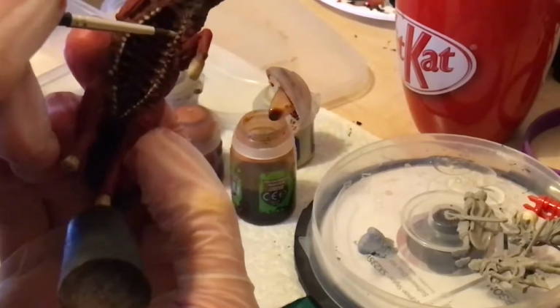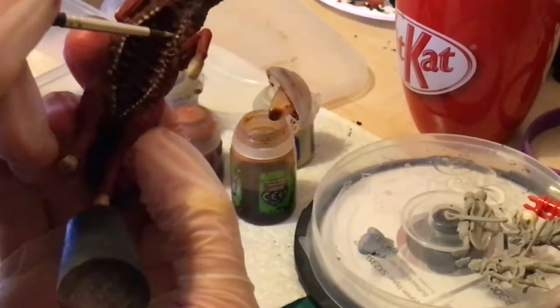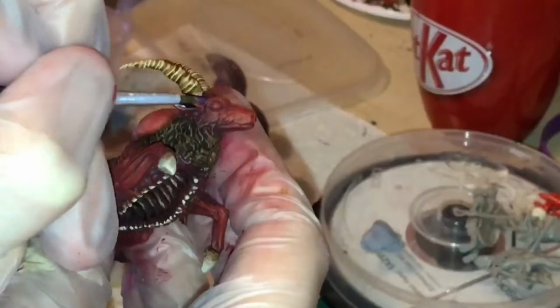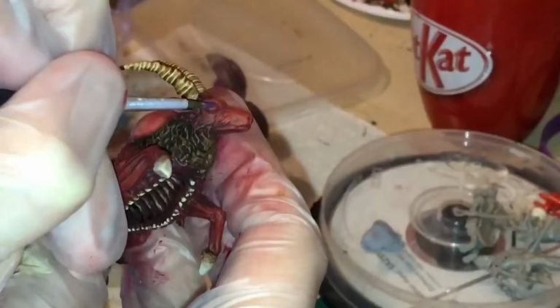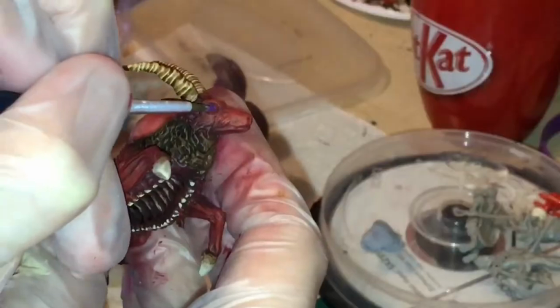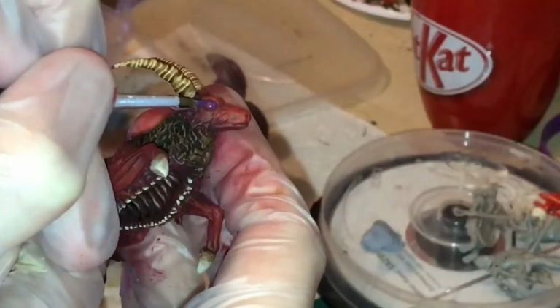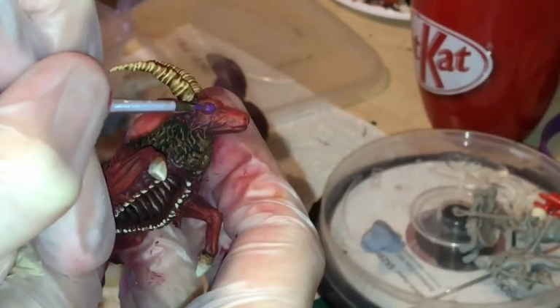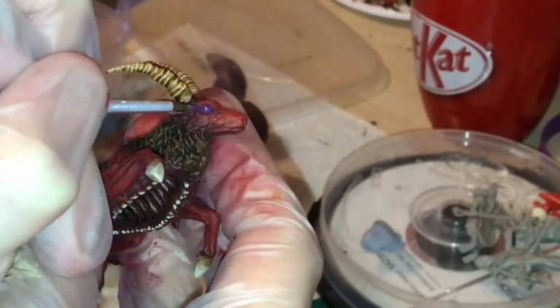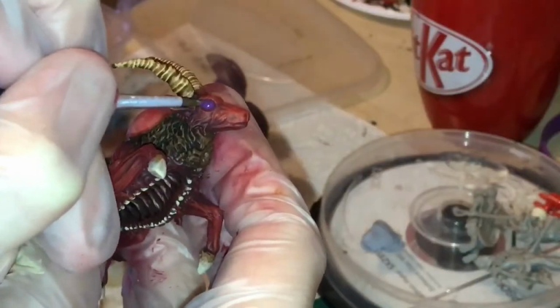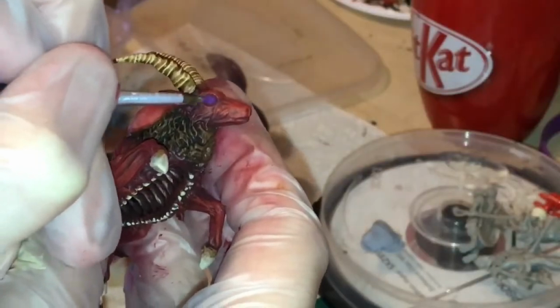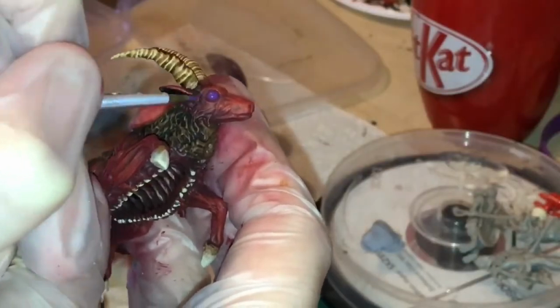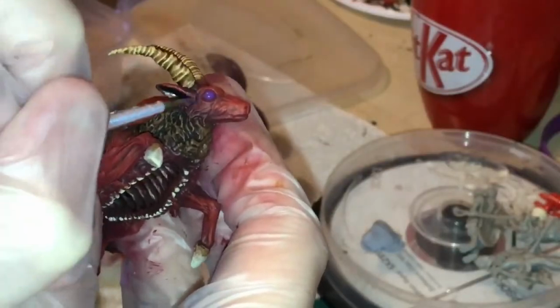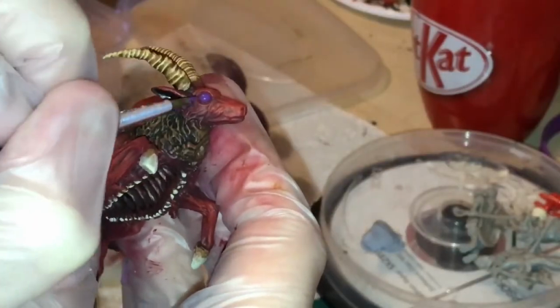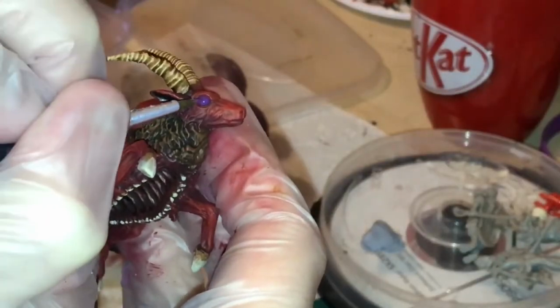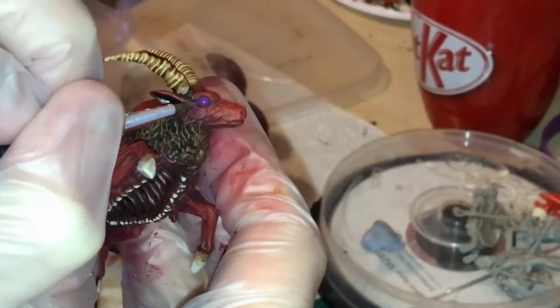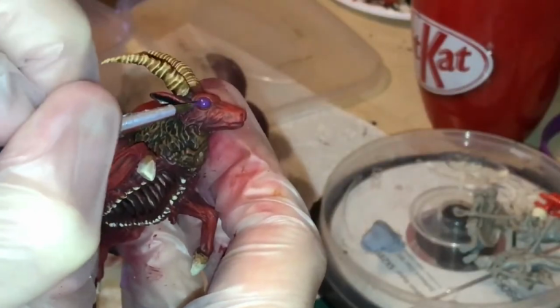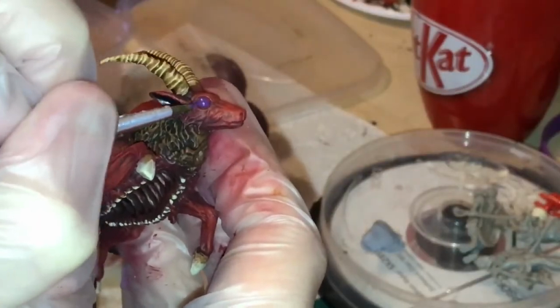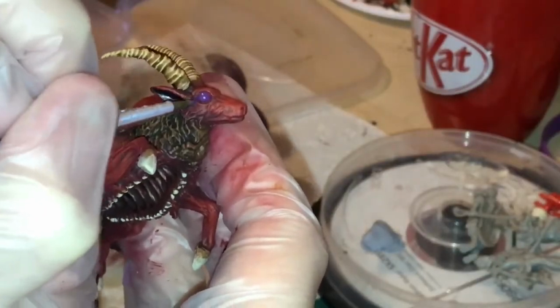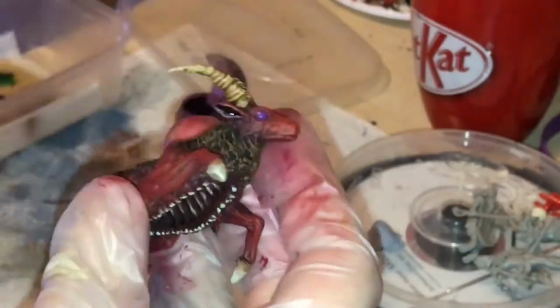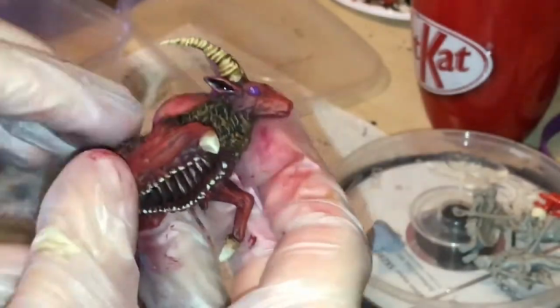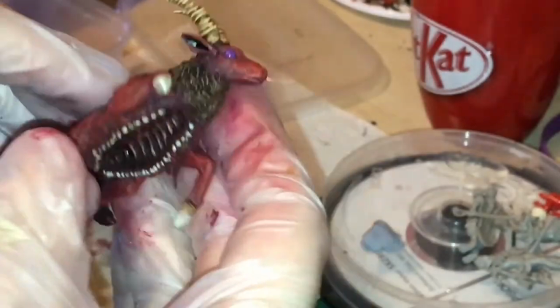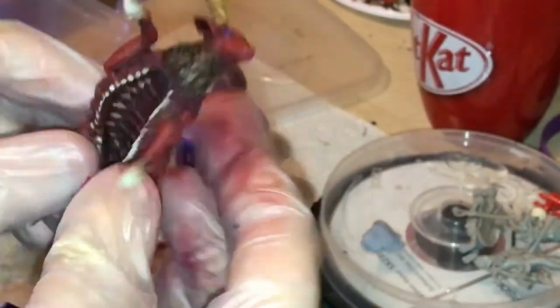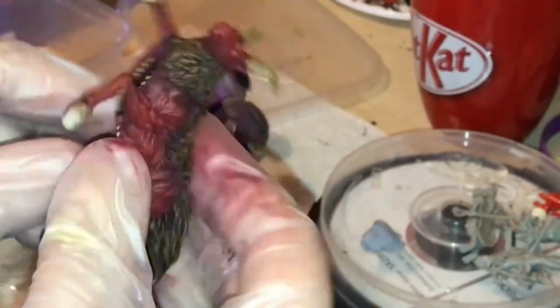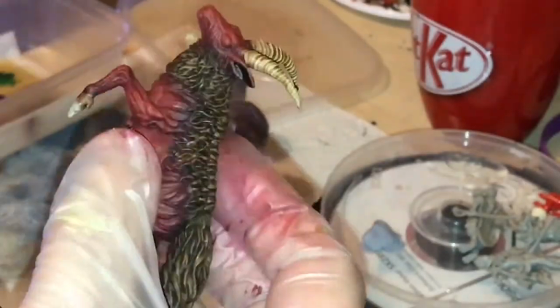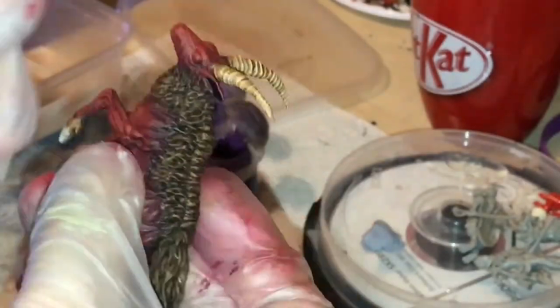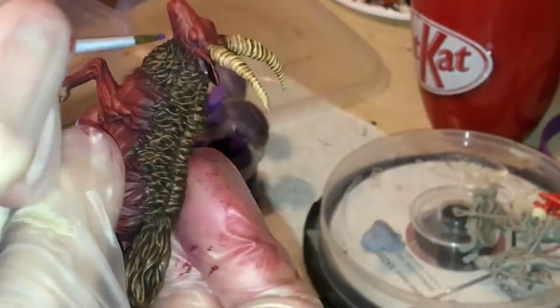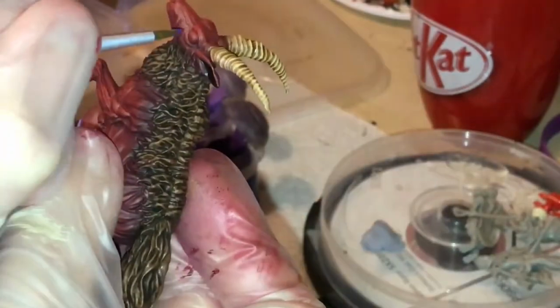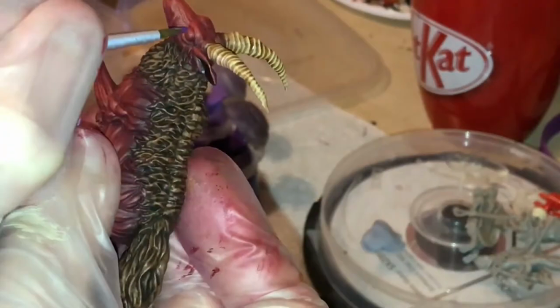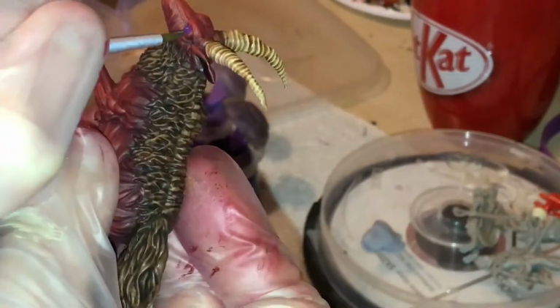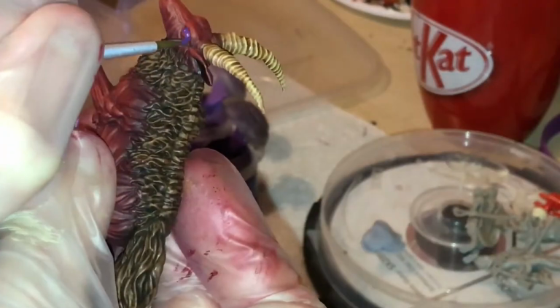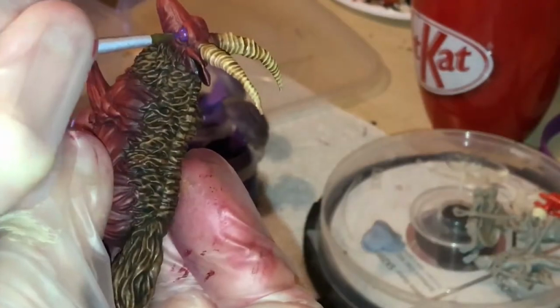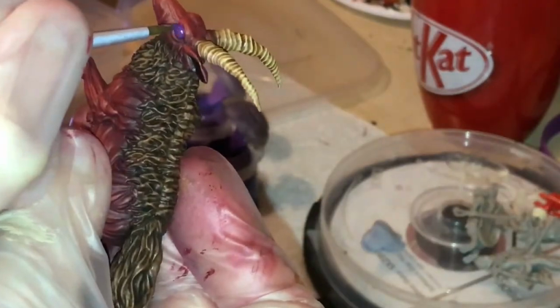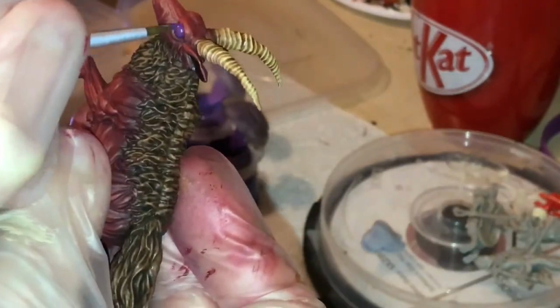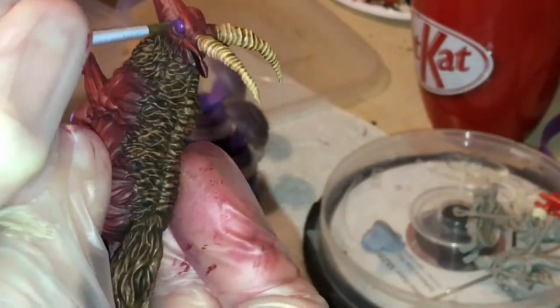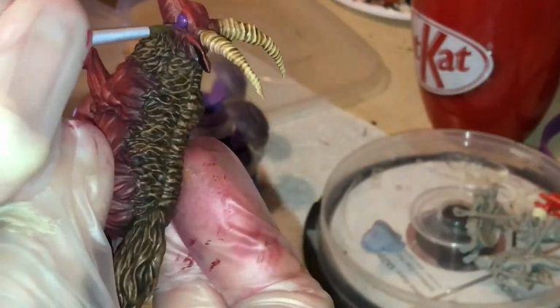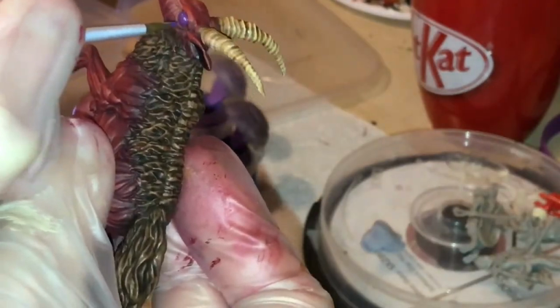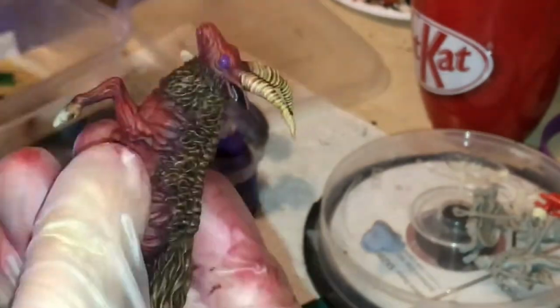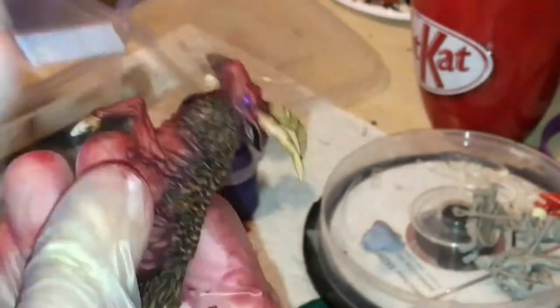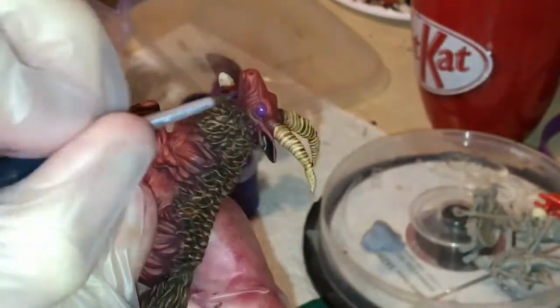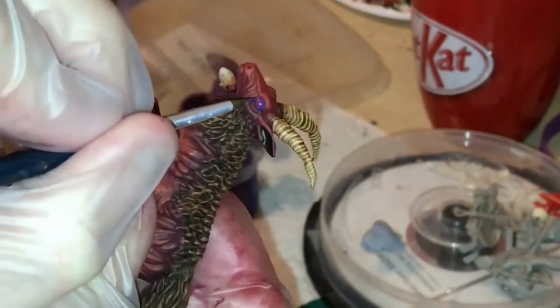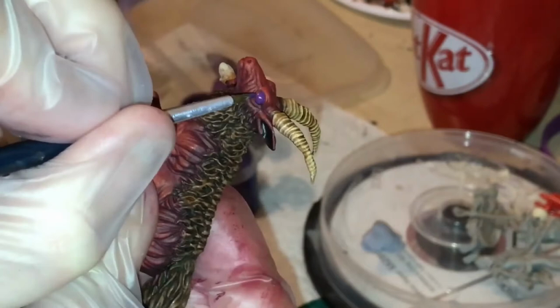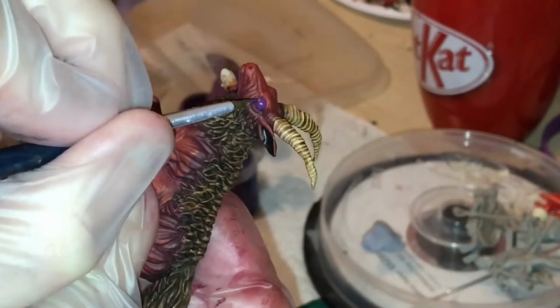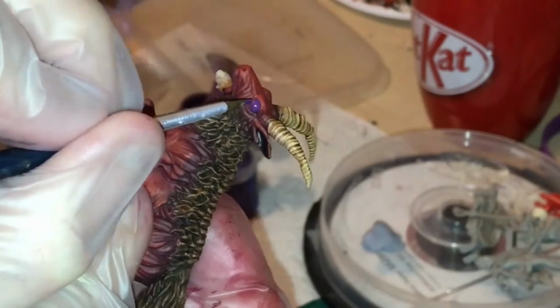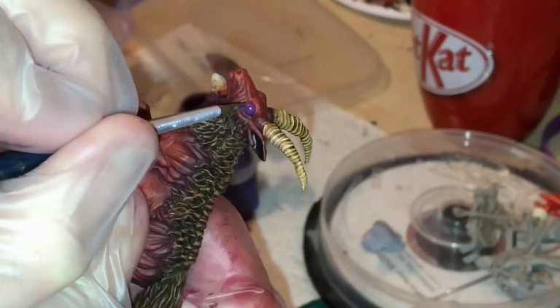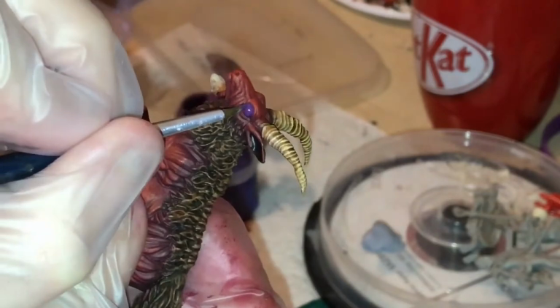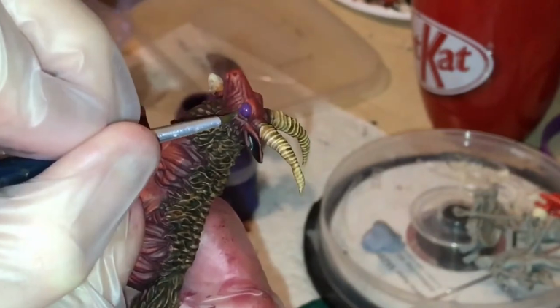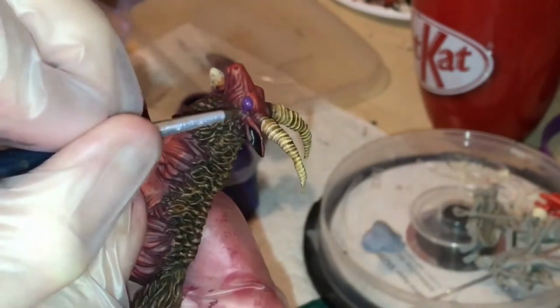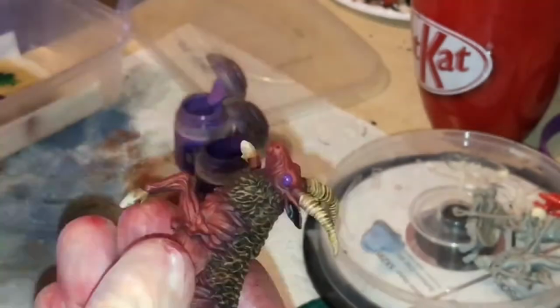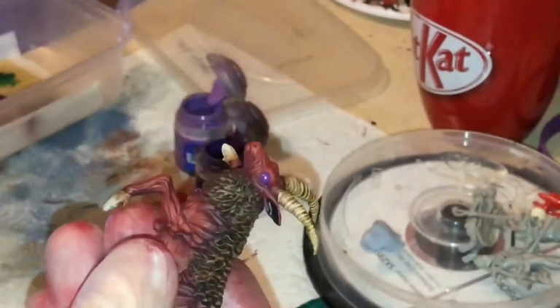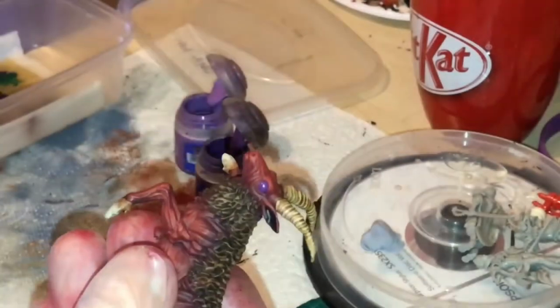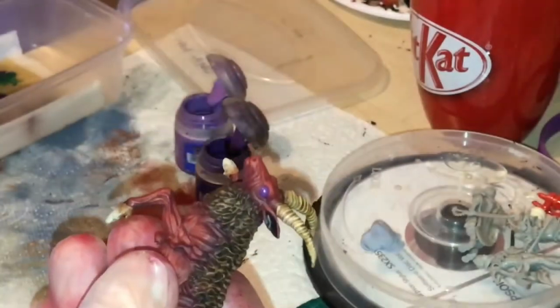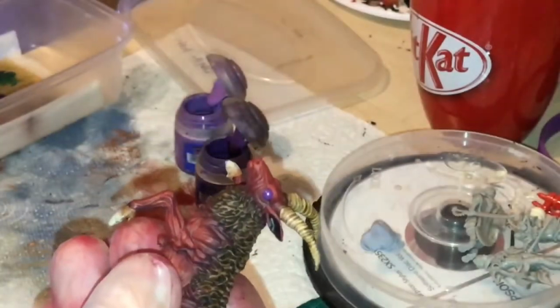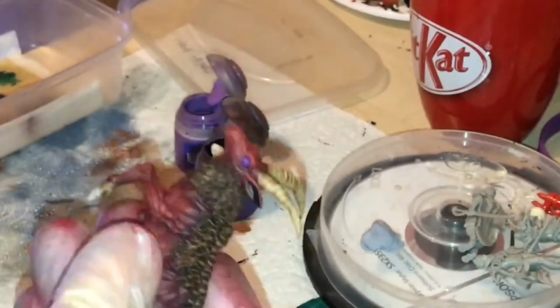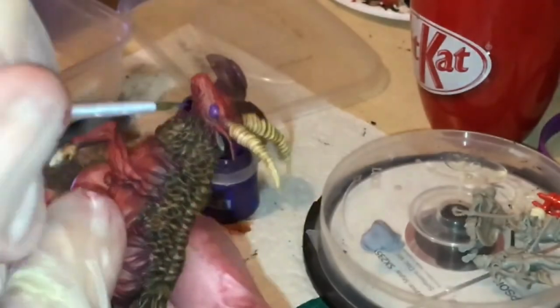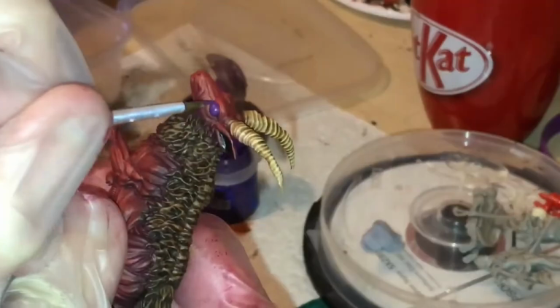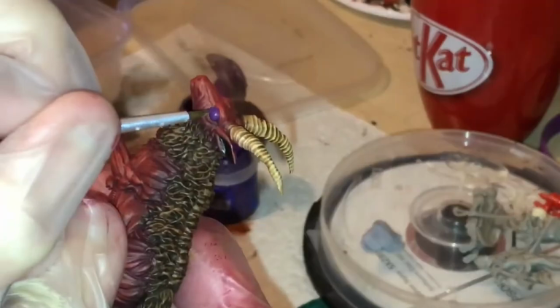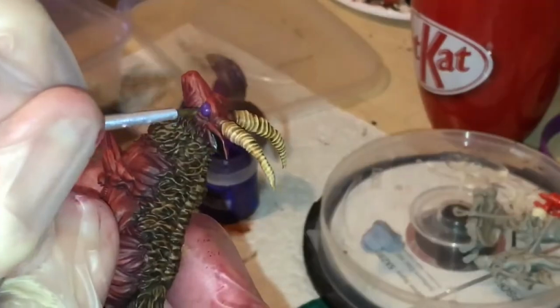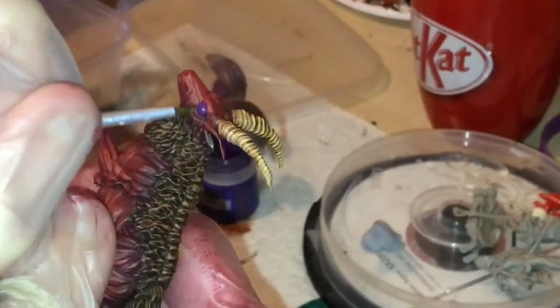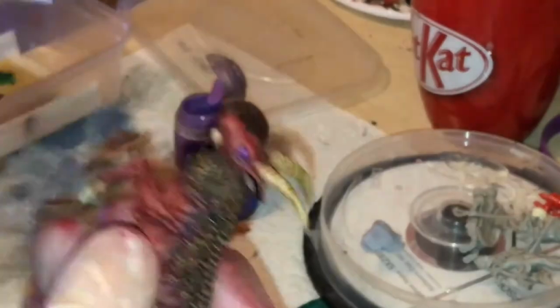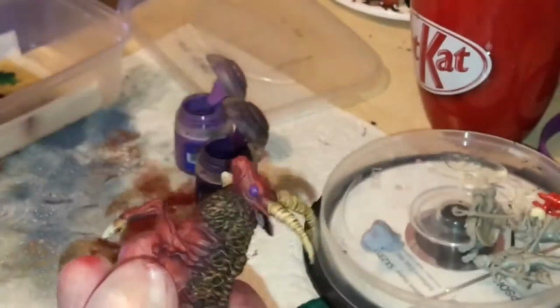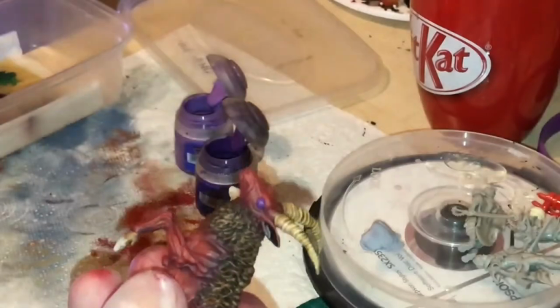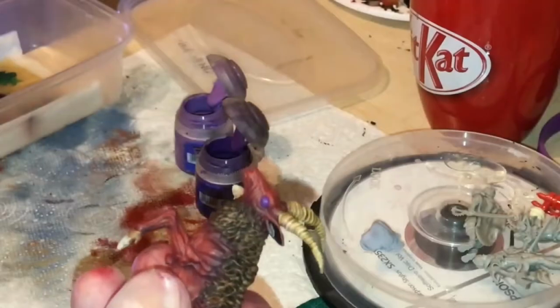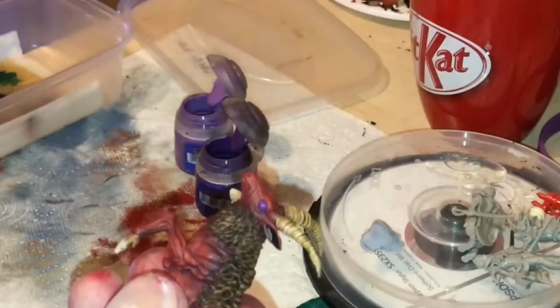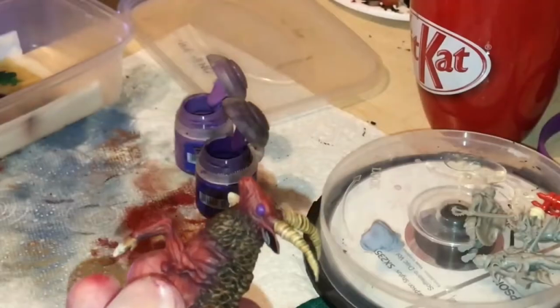I then wet blended between Xereus Purple and Genestealer Purple to create the eyes.